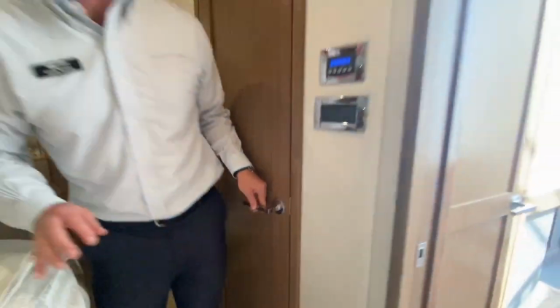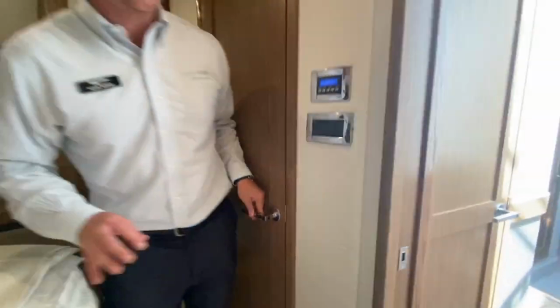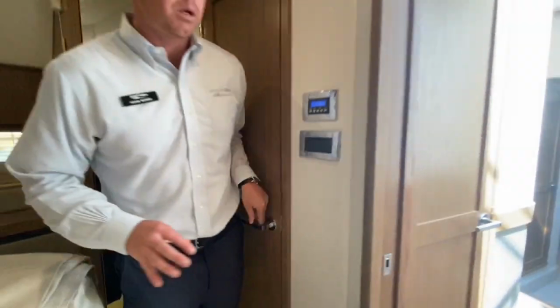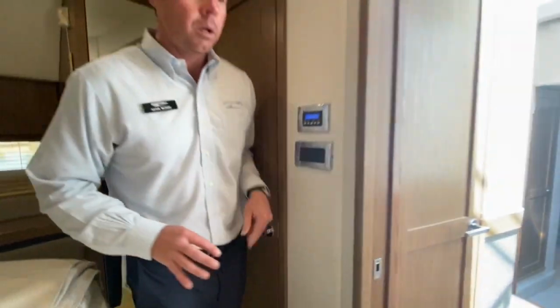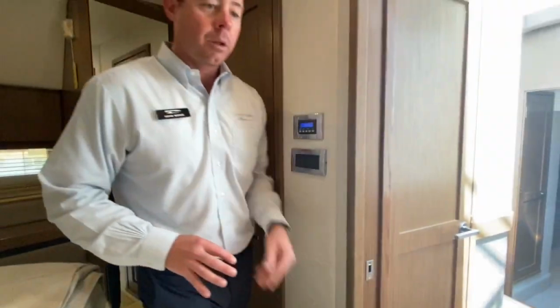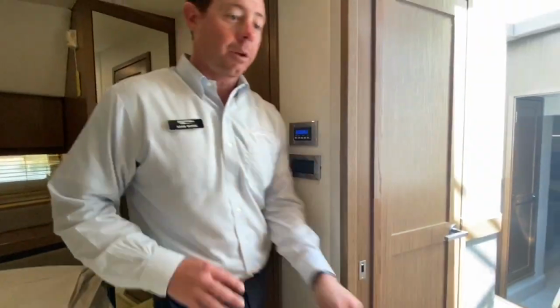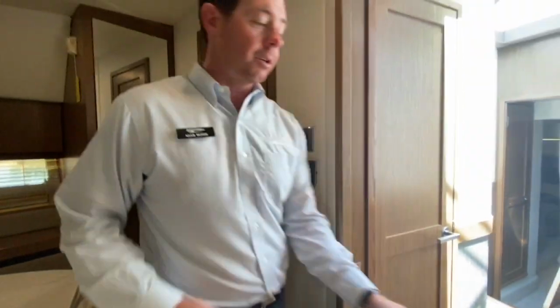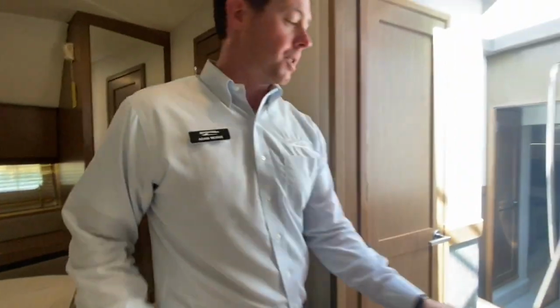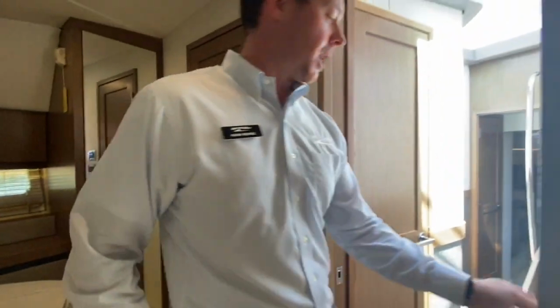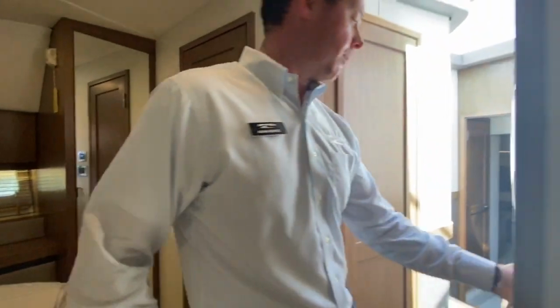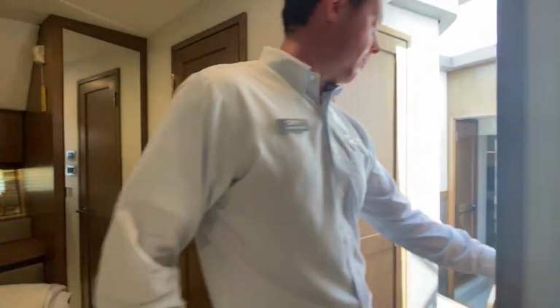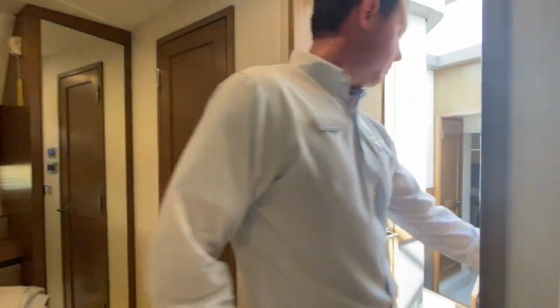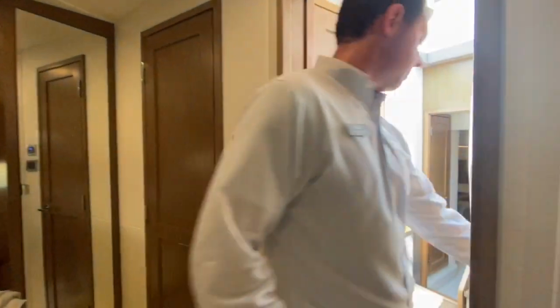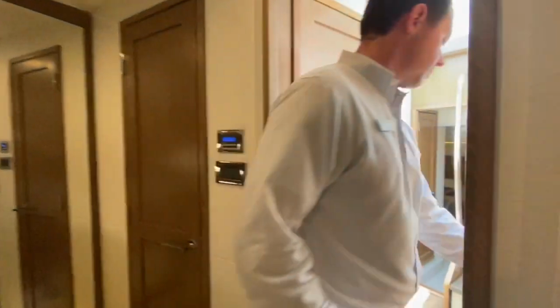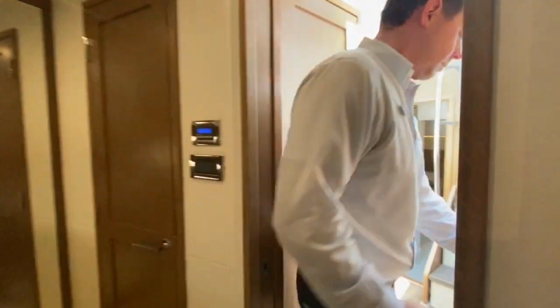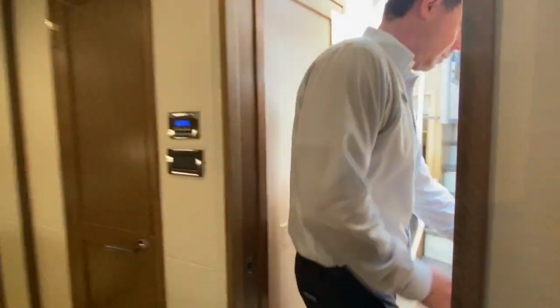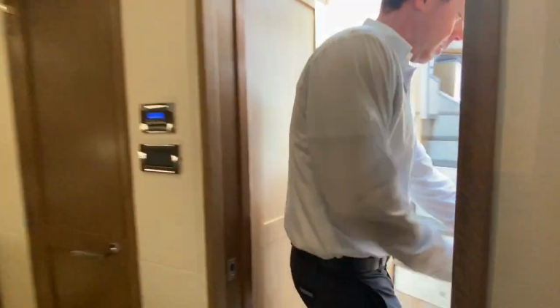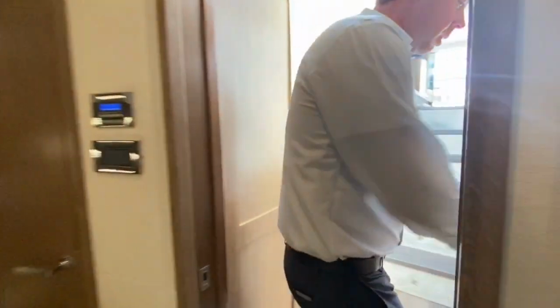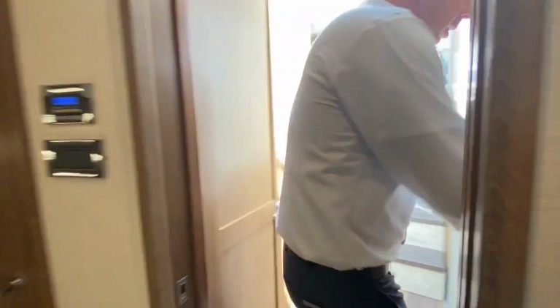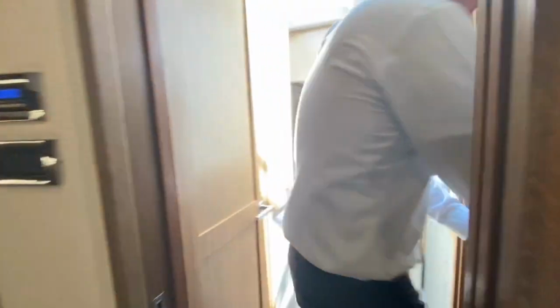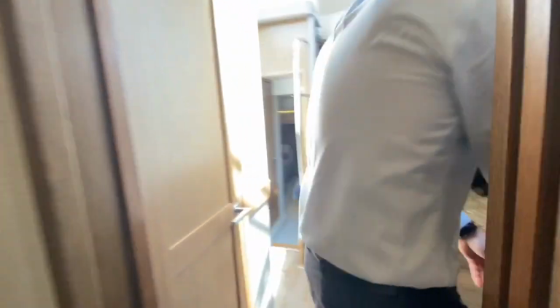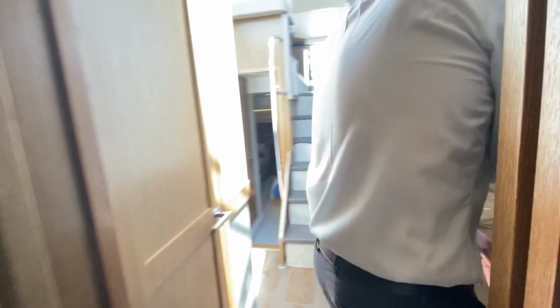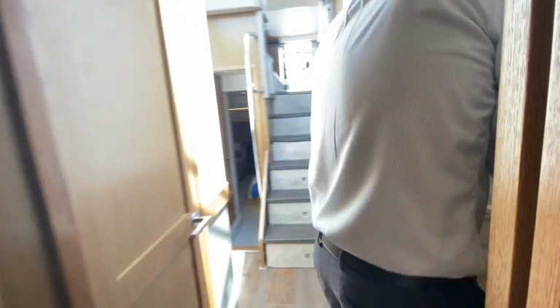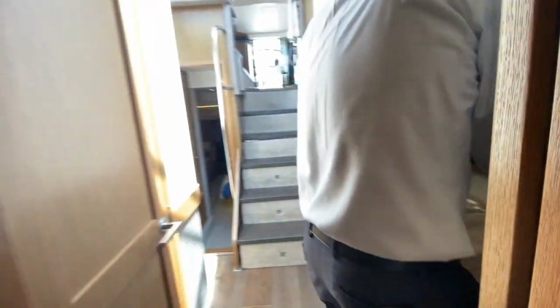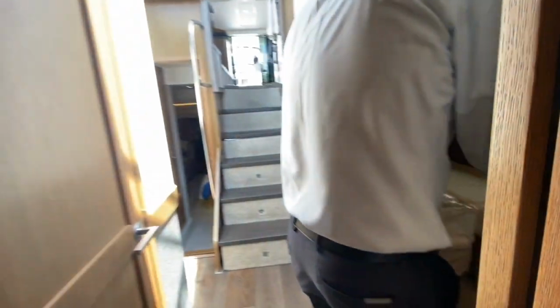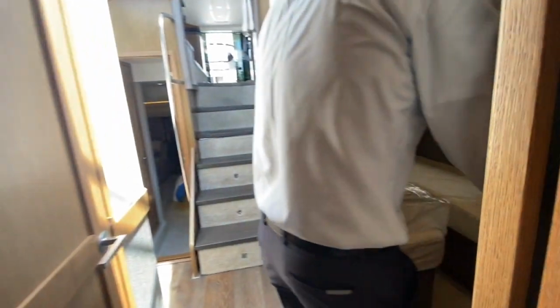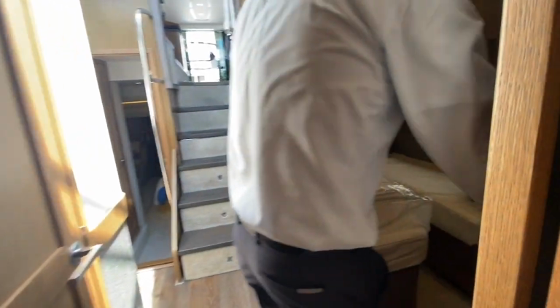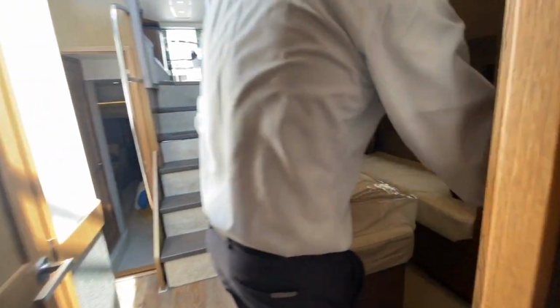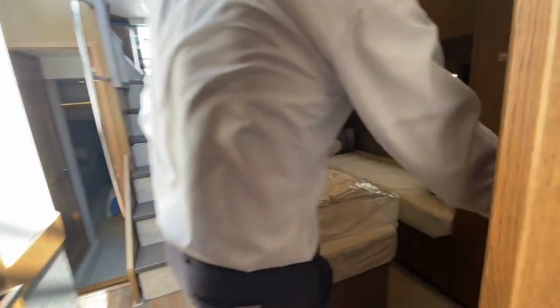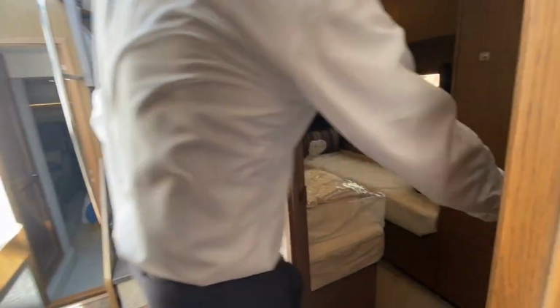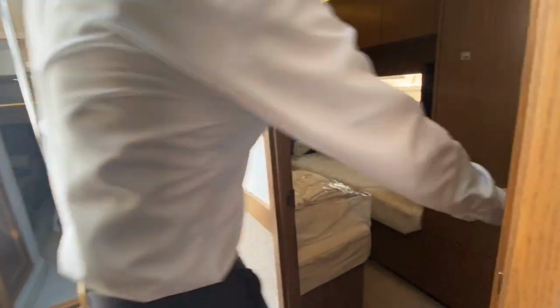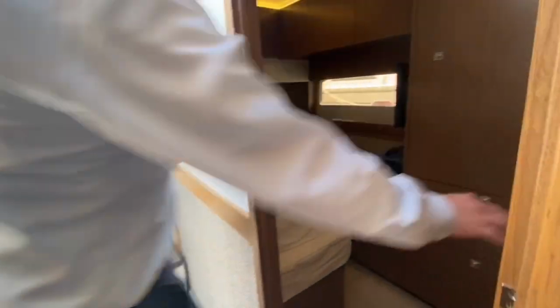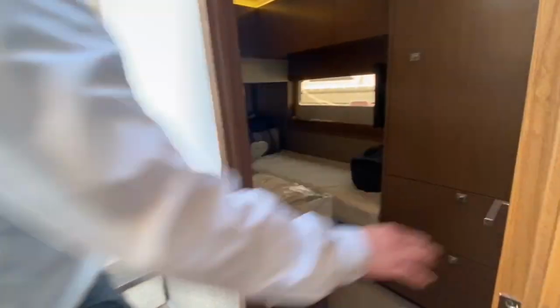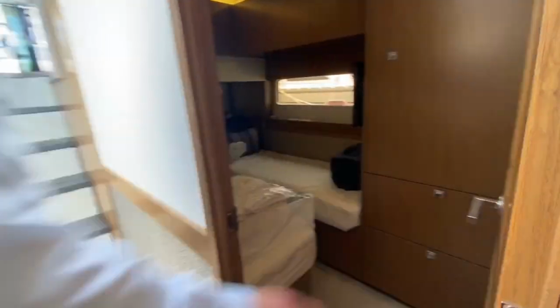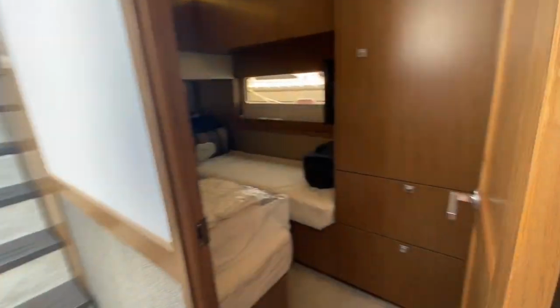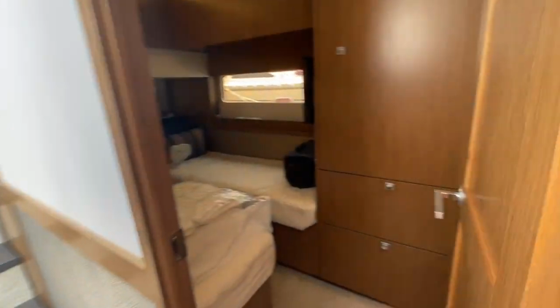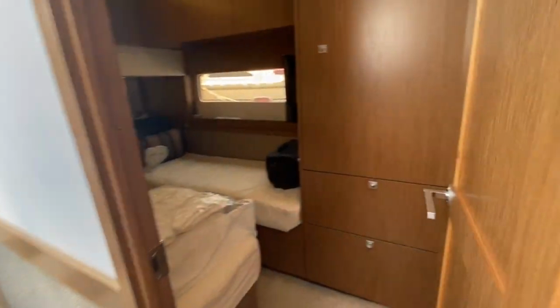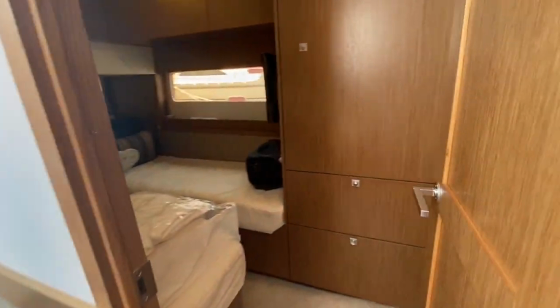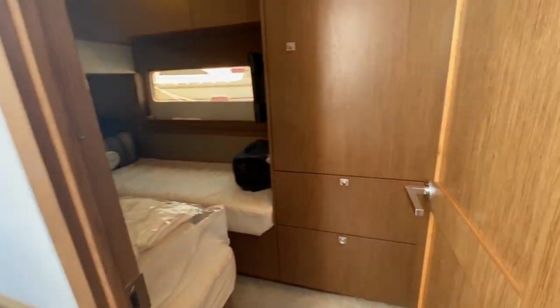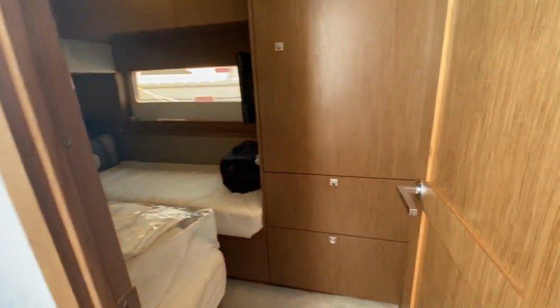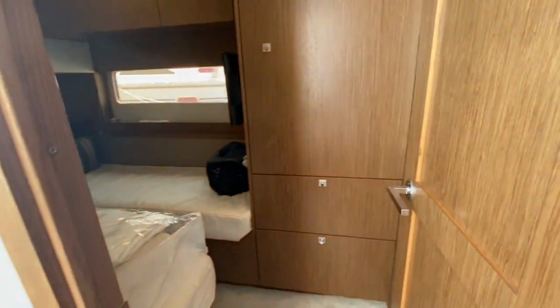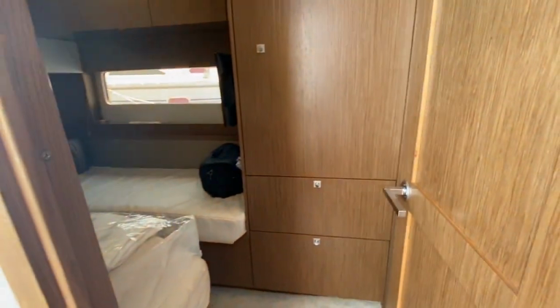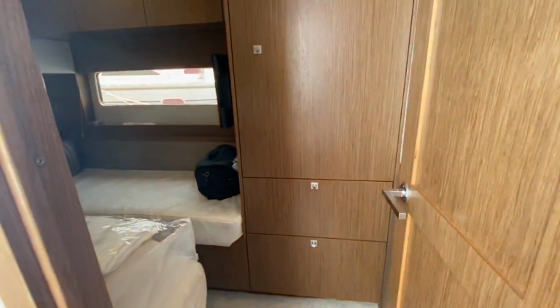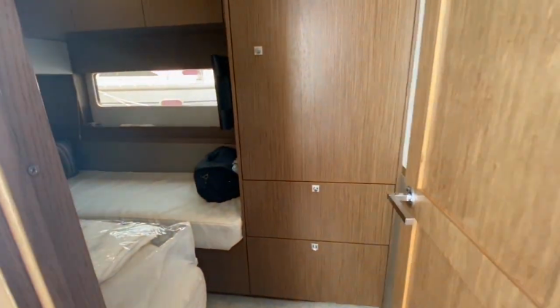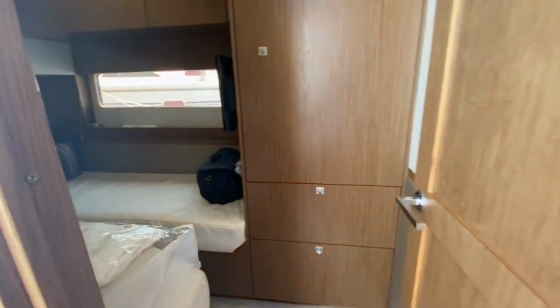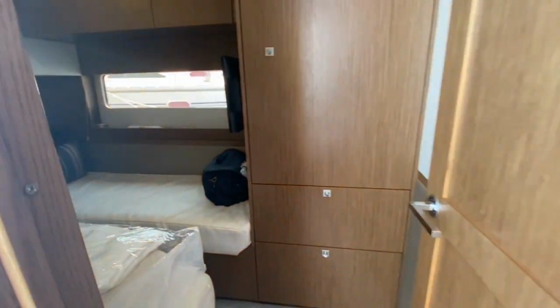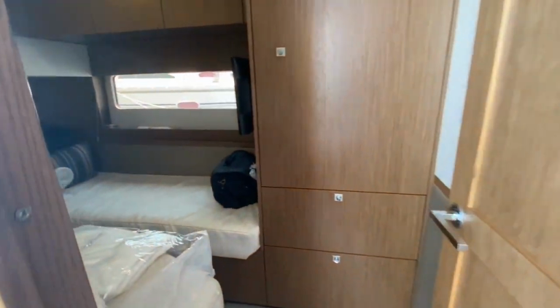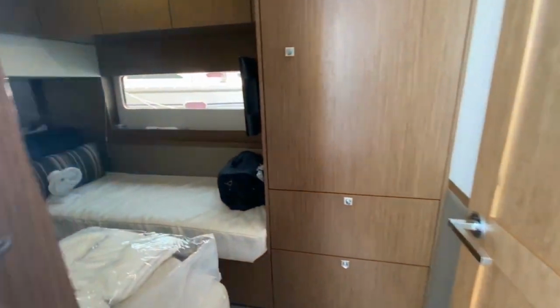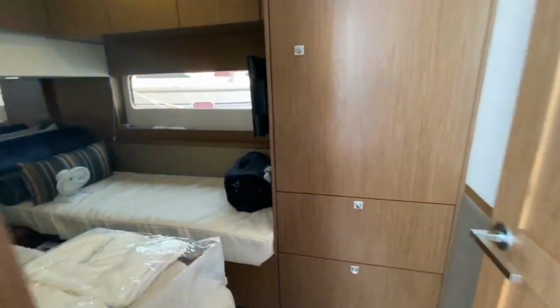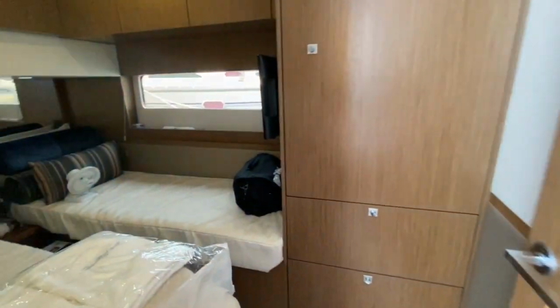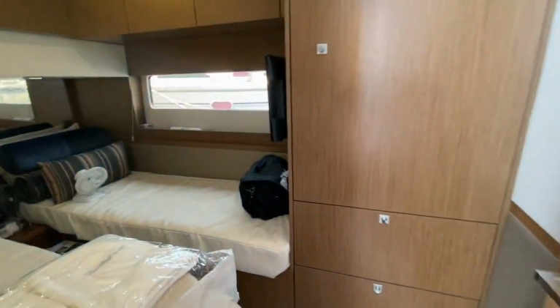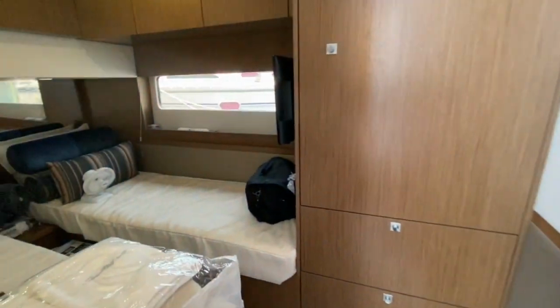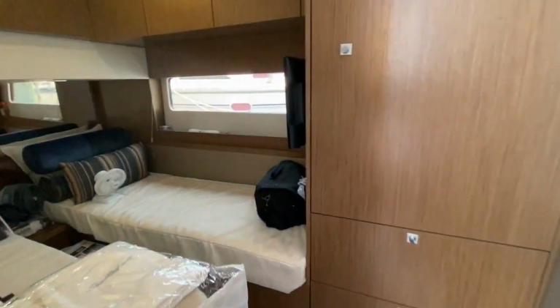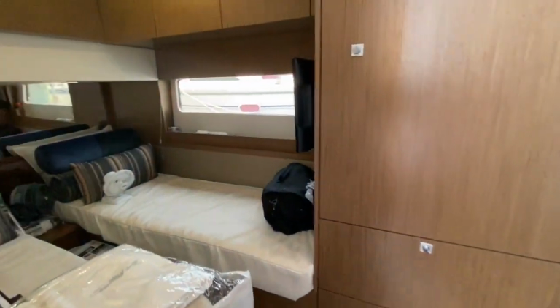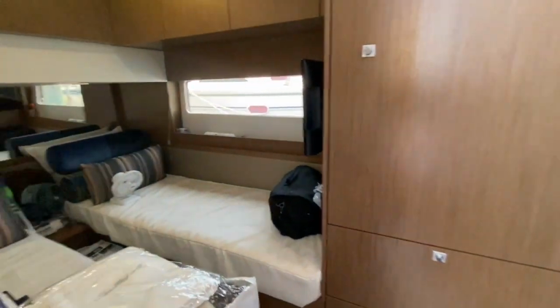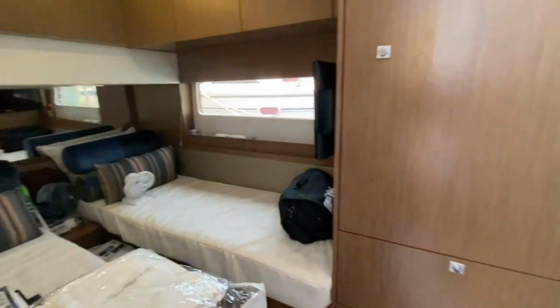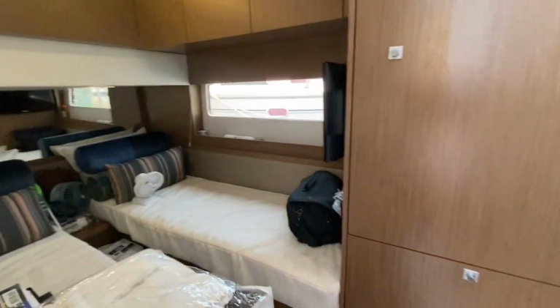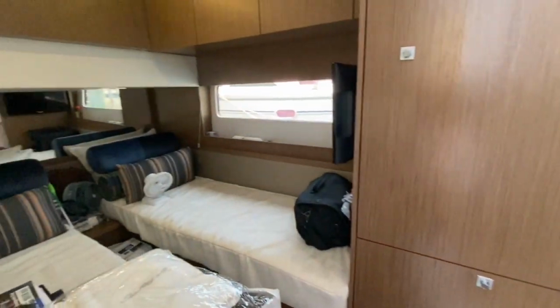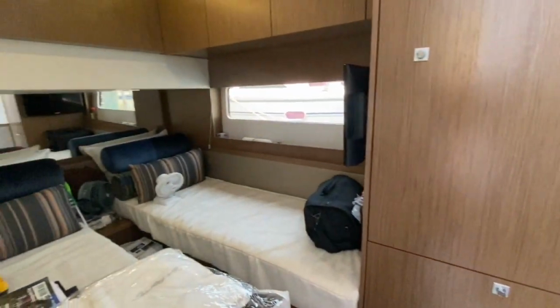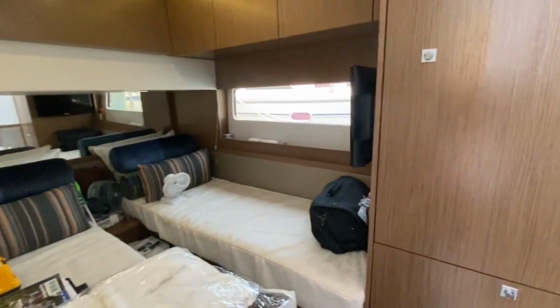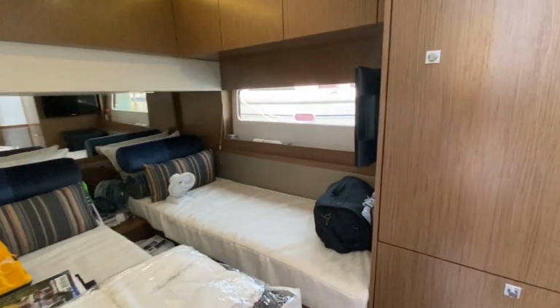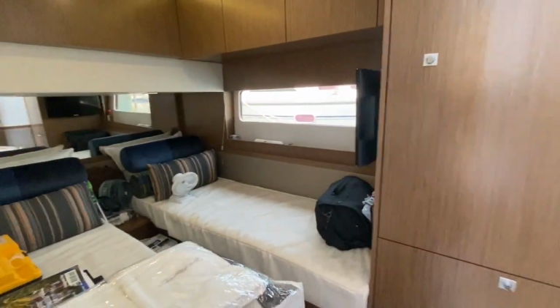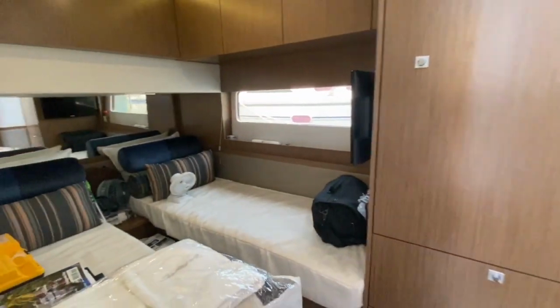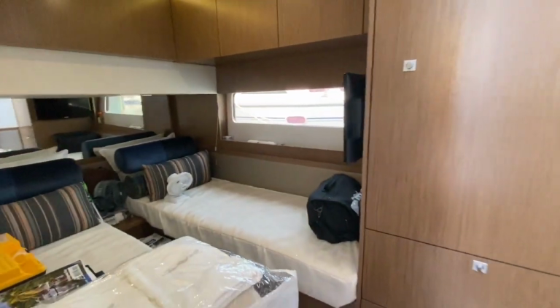The third stateroom — we have a nice bunk room, great for additional guests or storage.